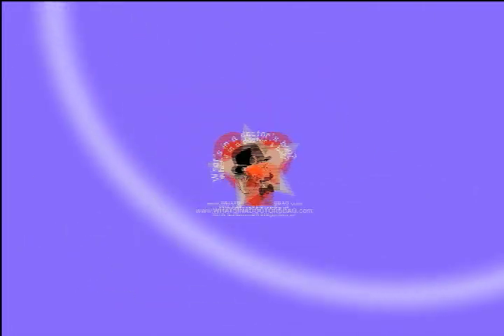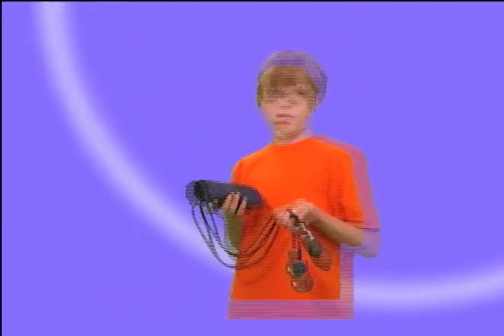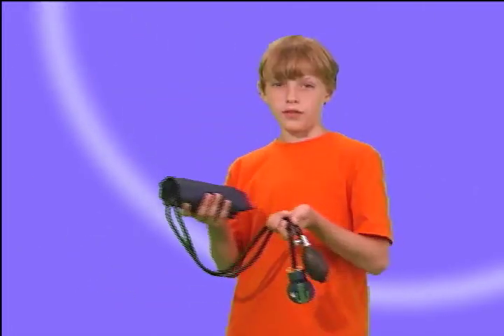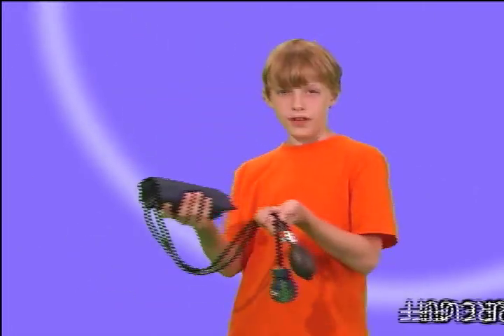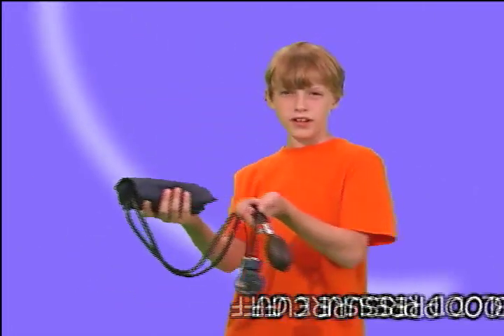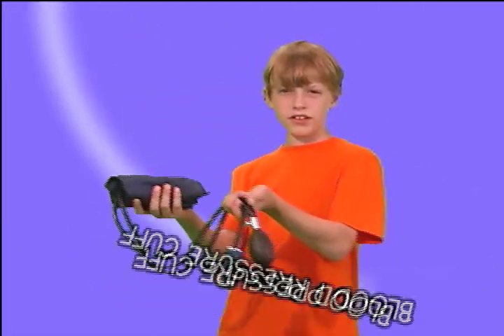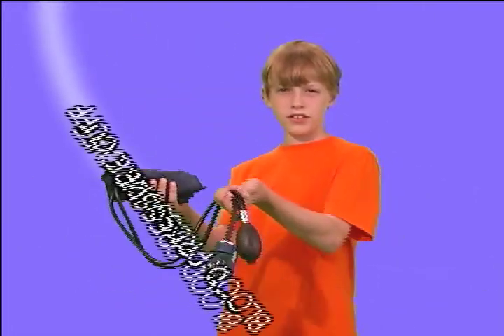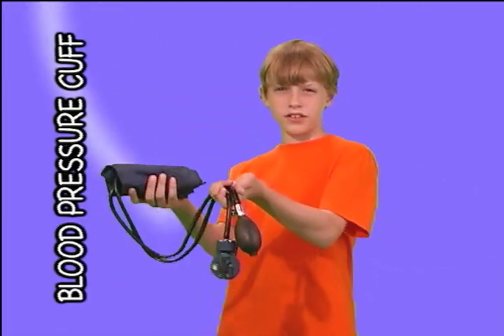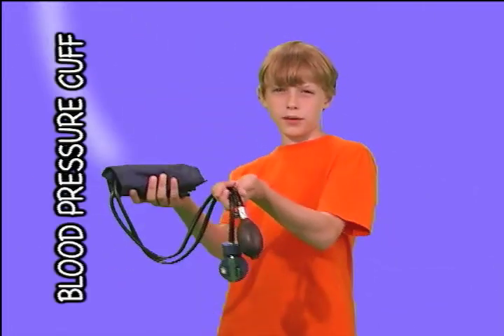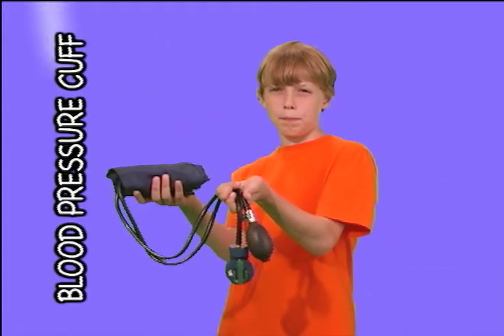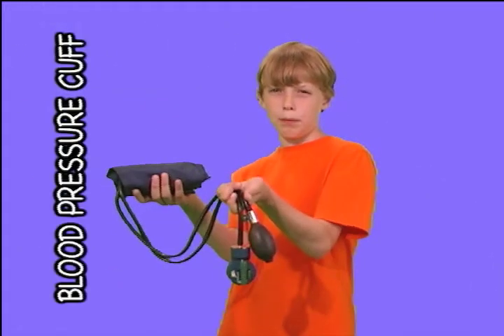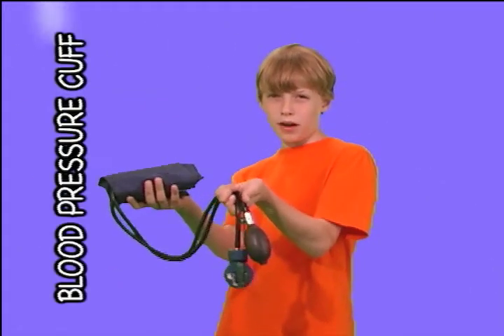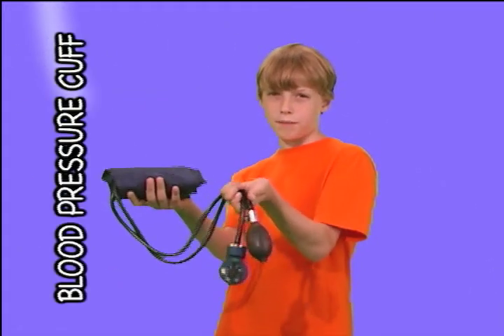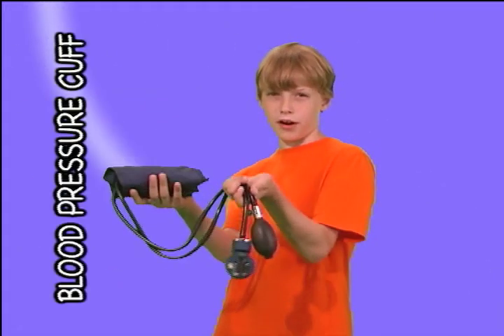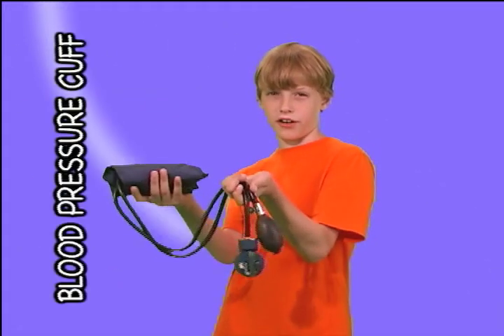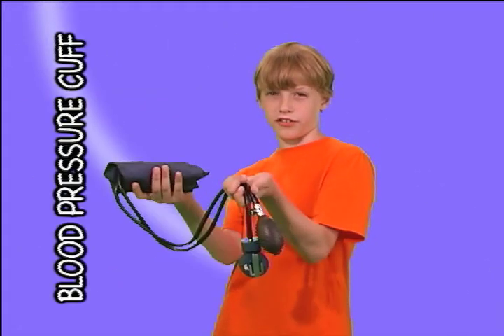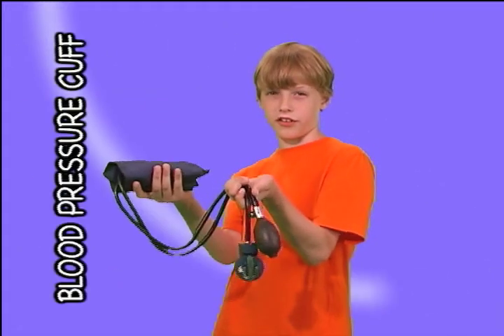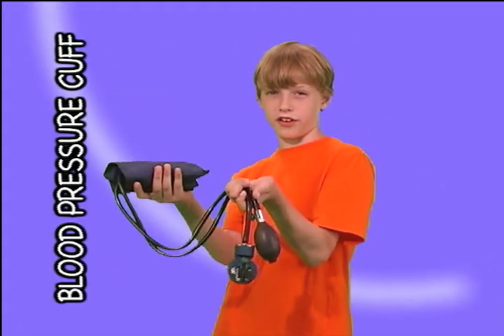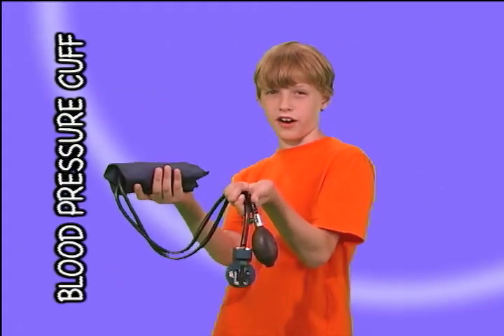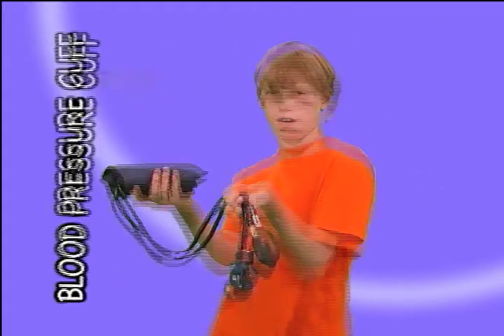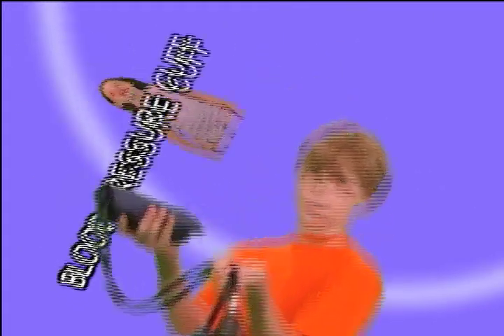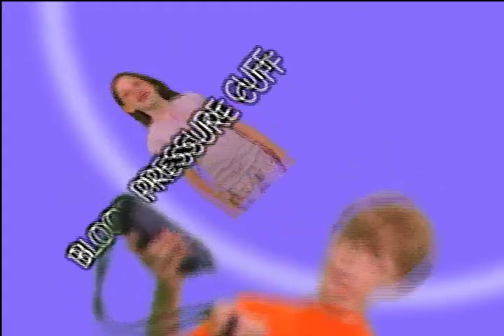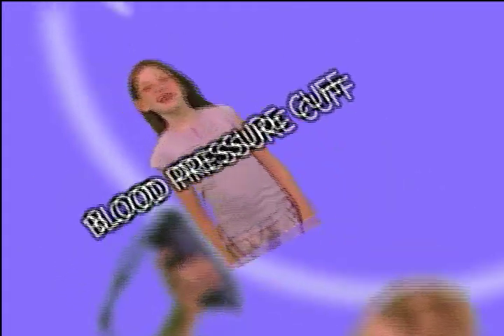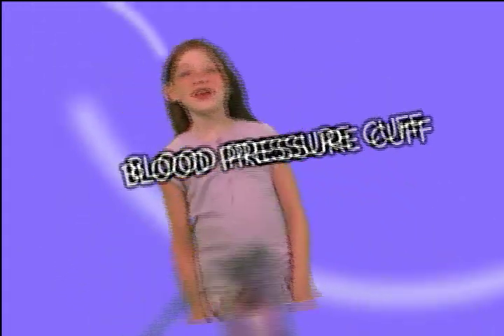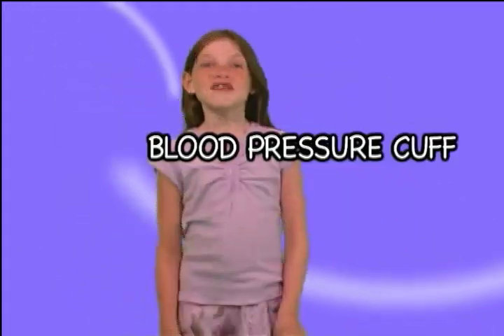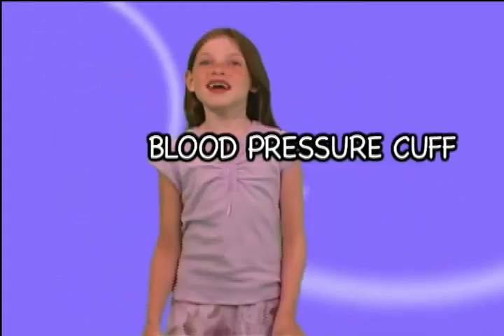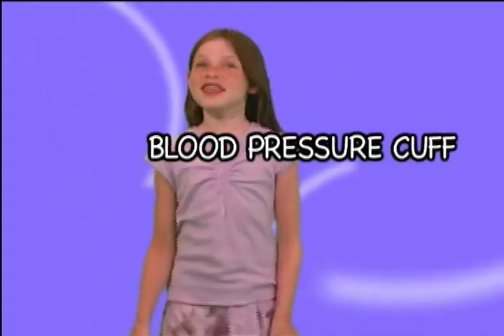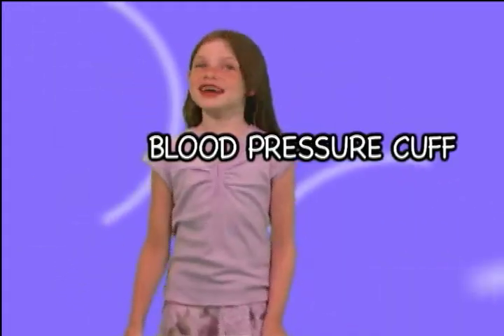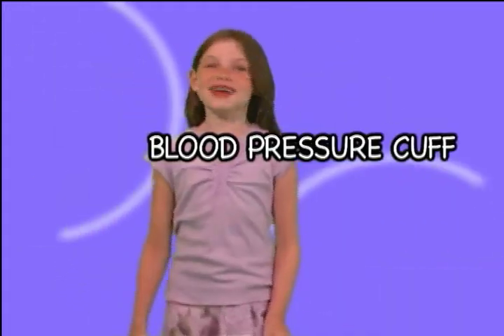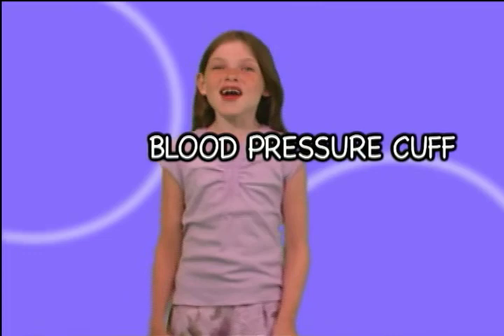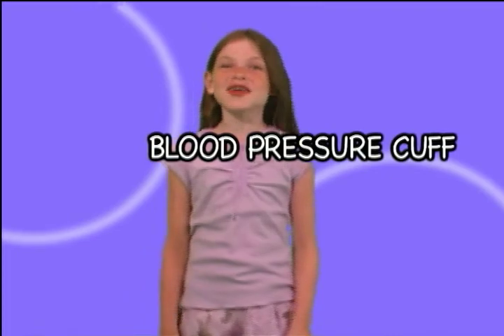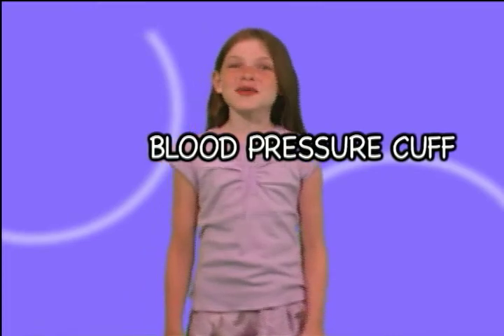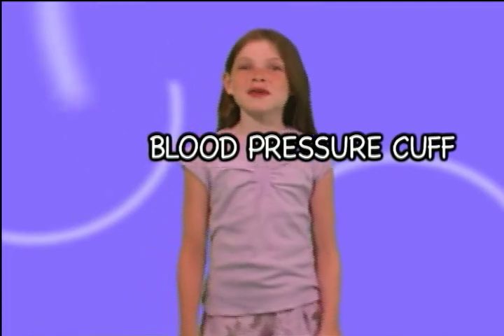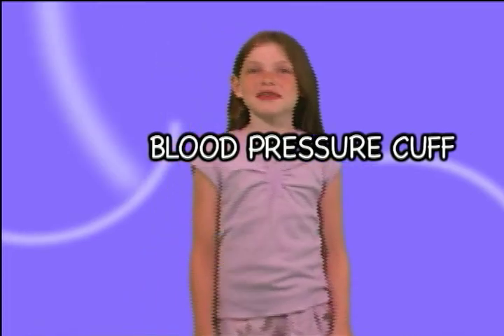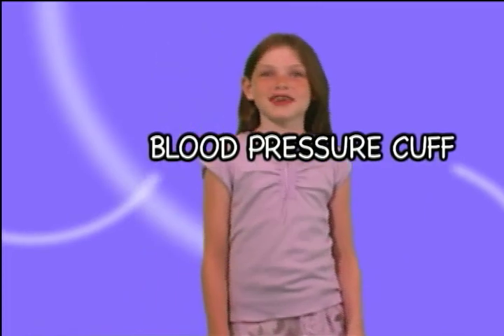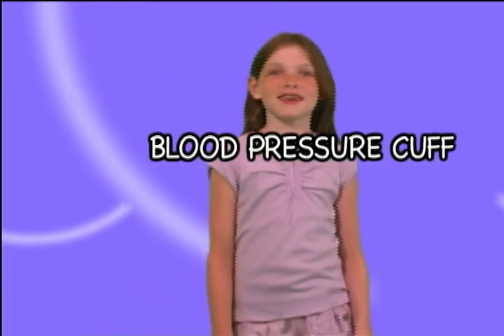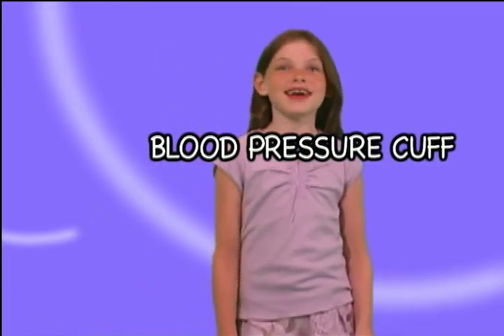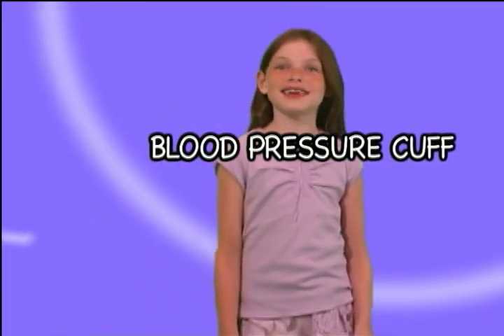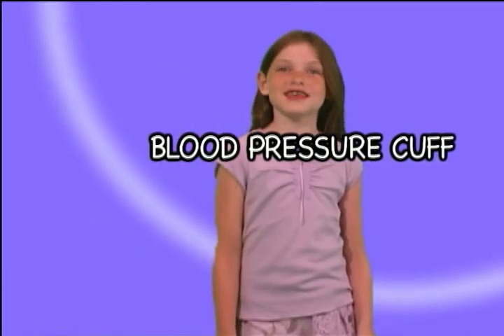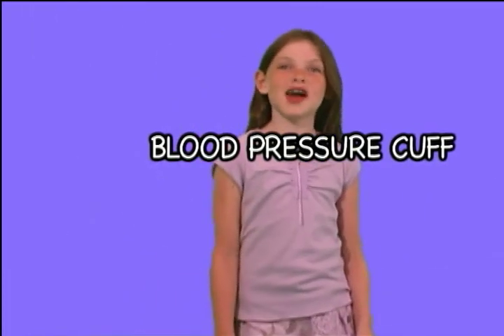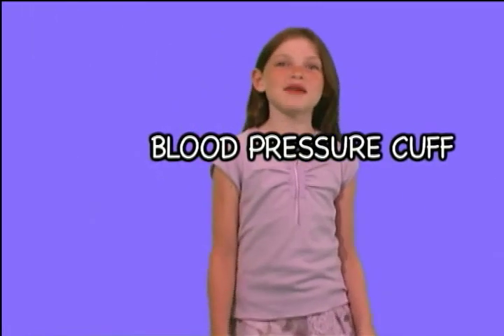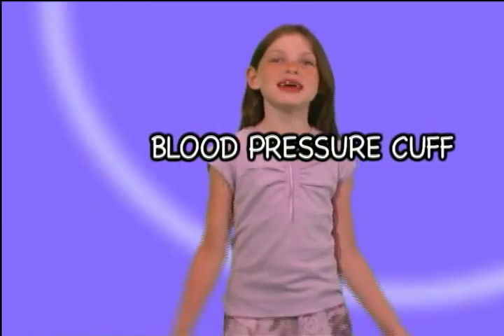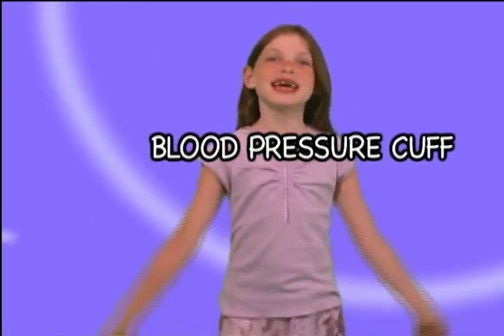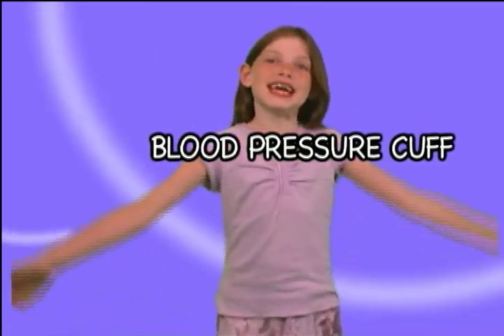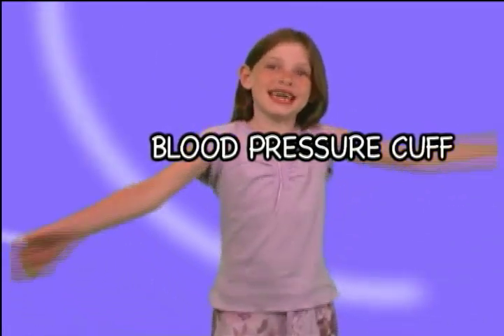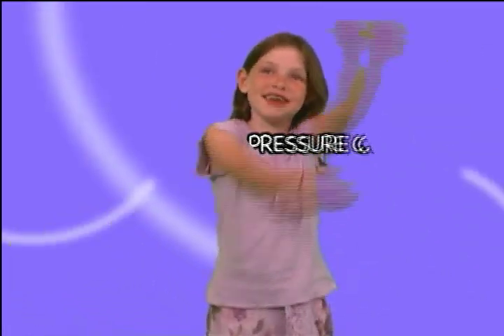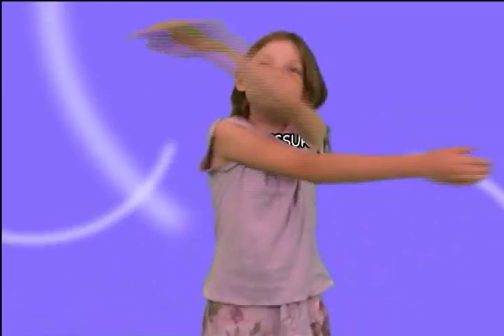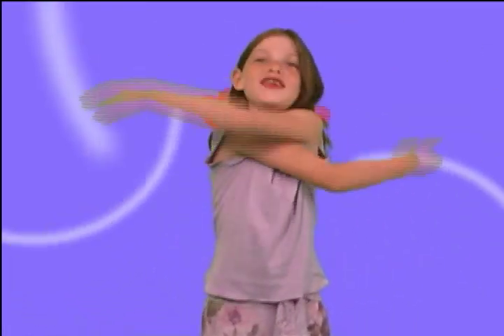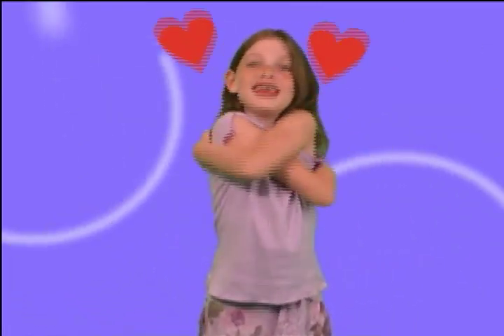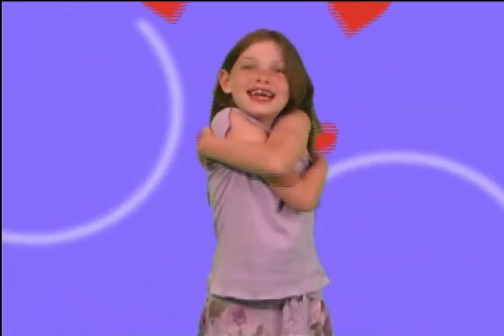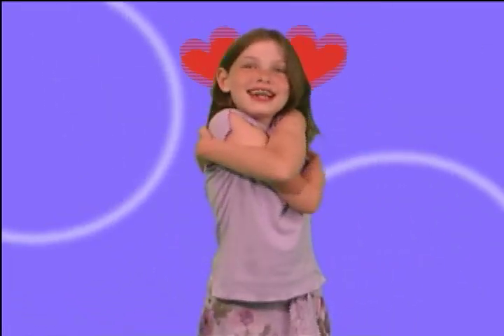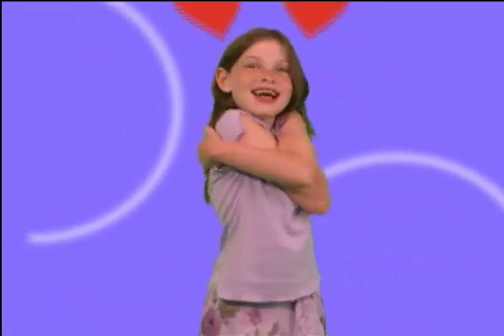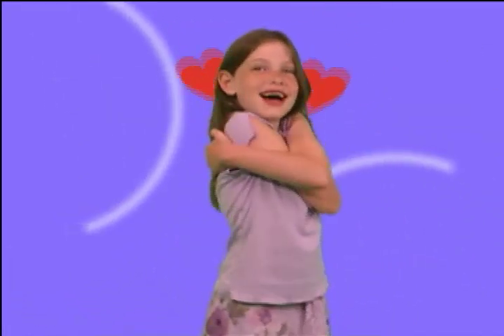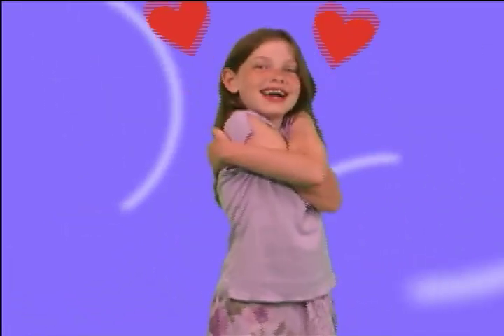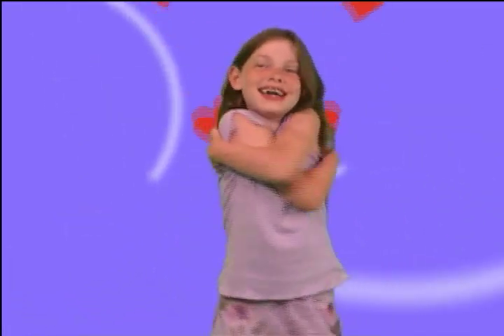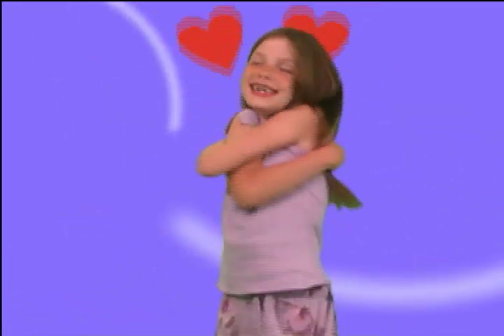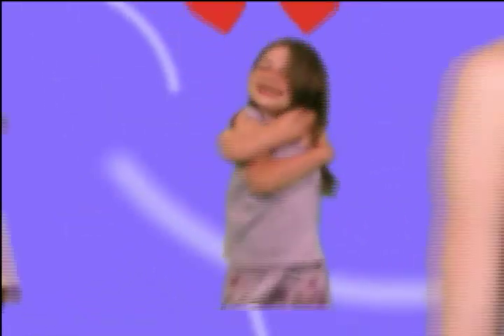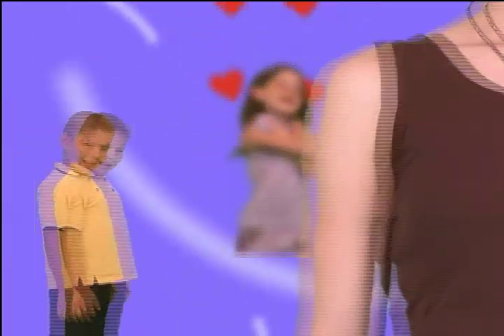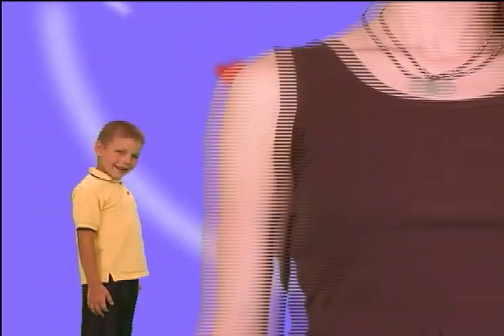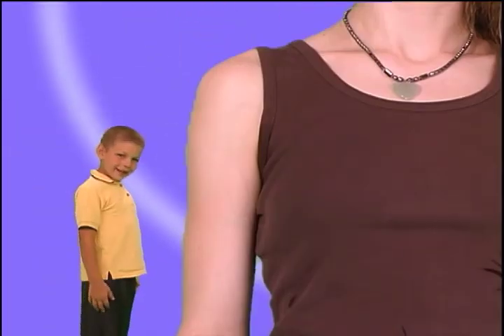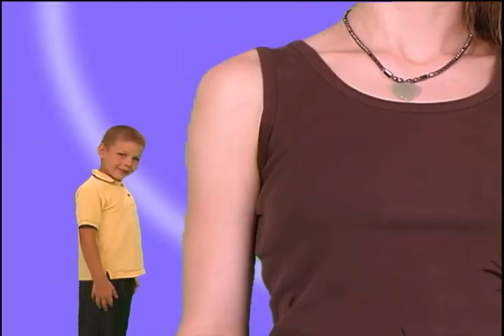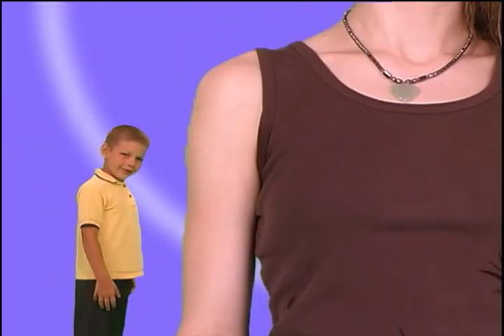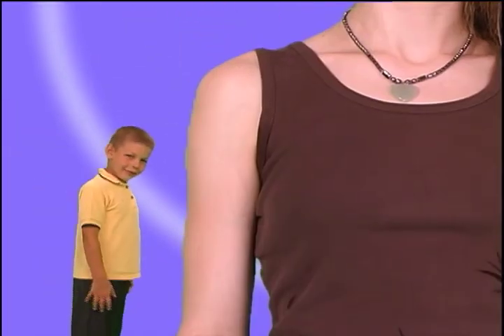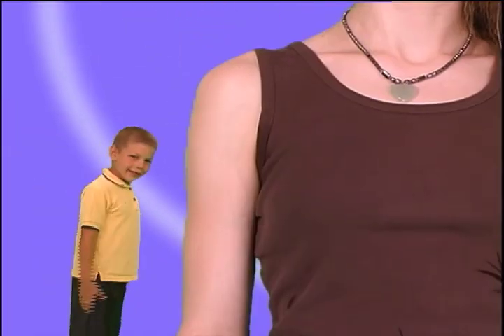This is a blood pressure cuff. When the doctor puts it around your arm, it gives you a little hug and a squeeze.